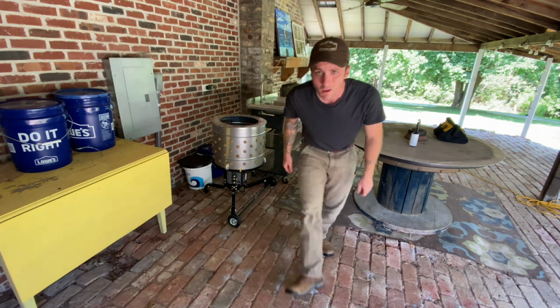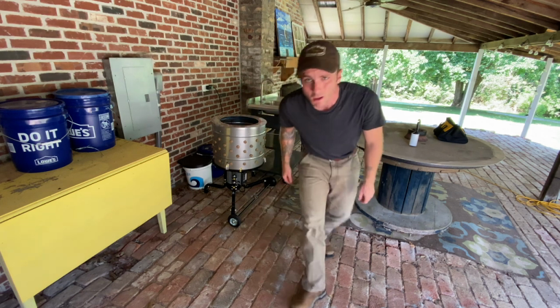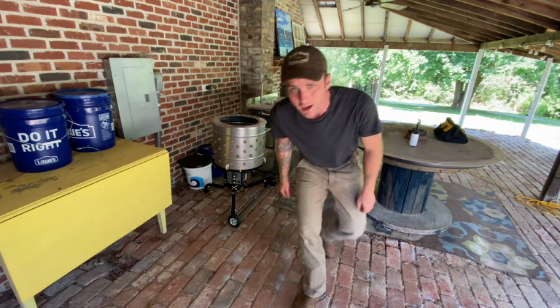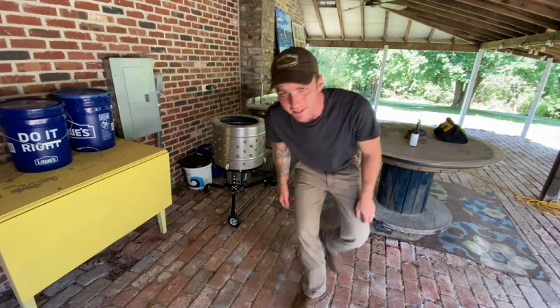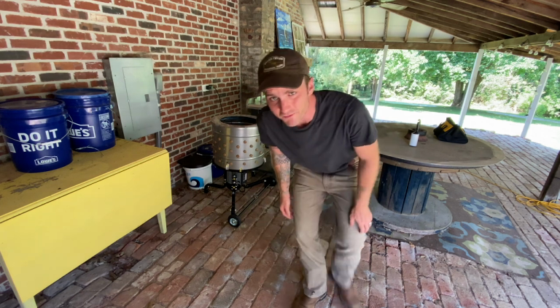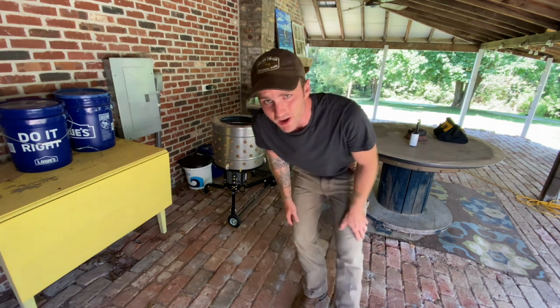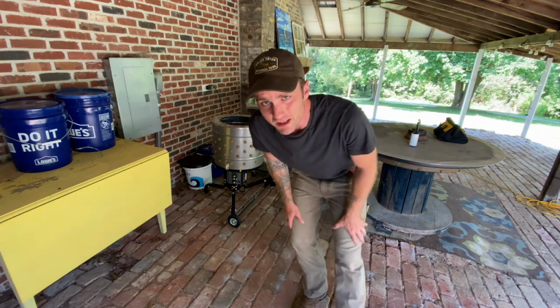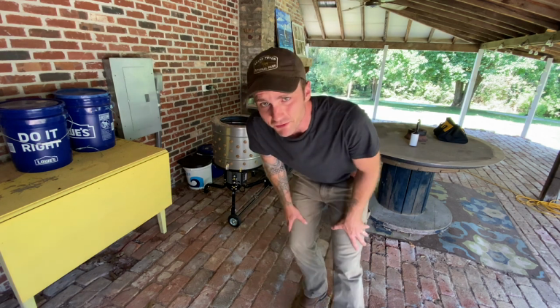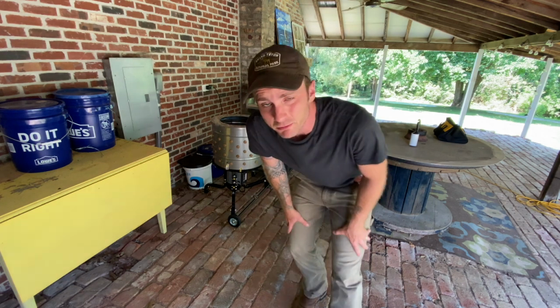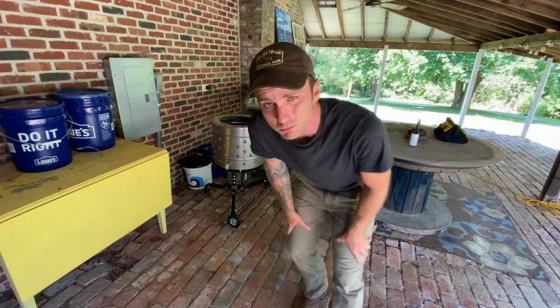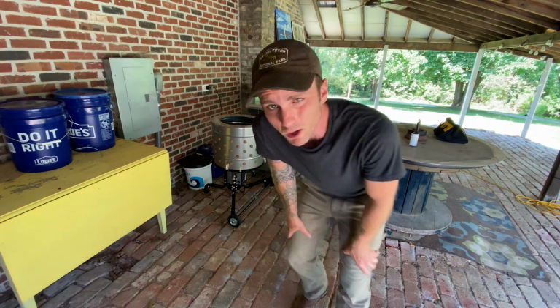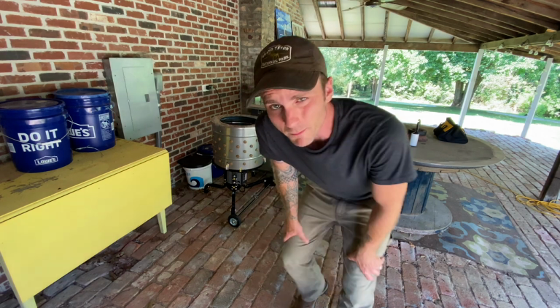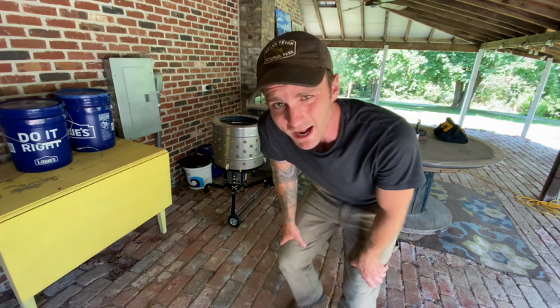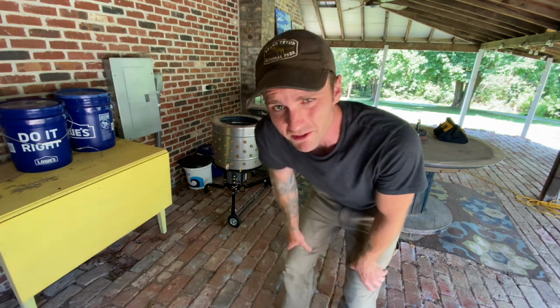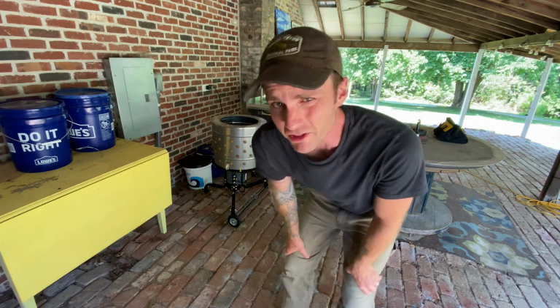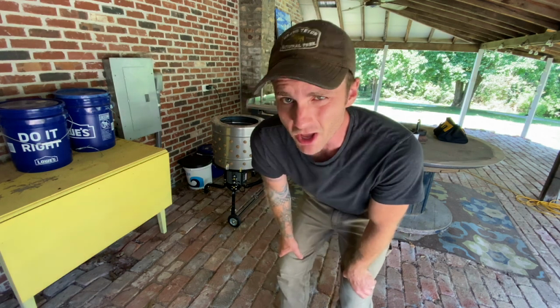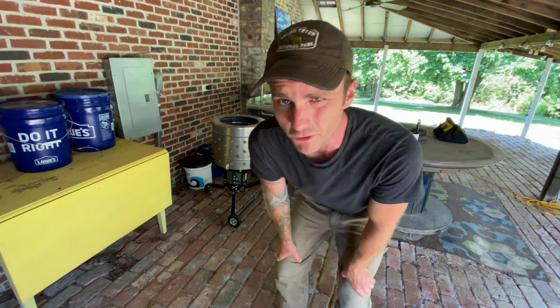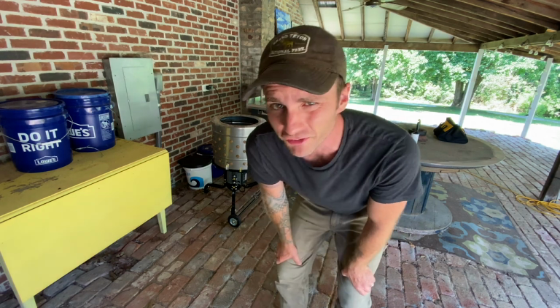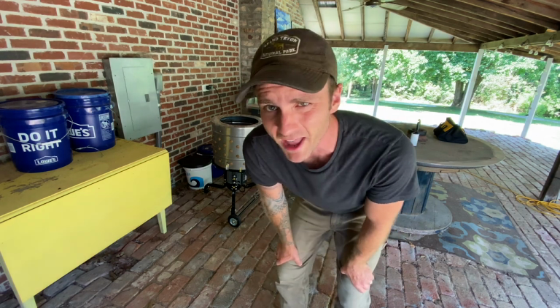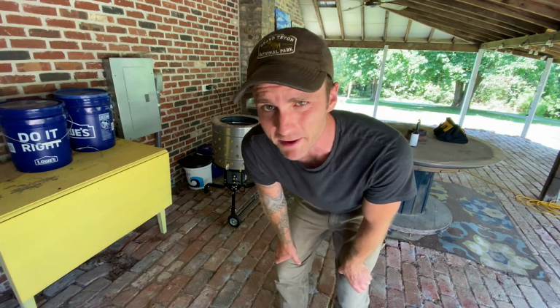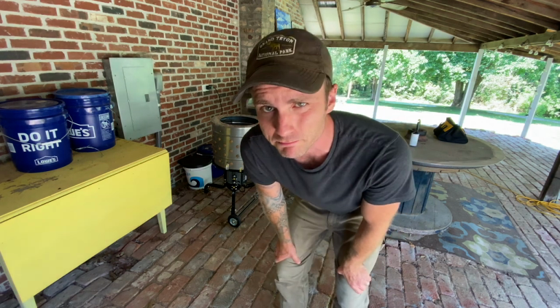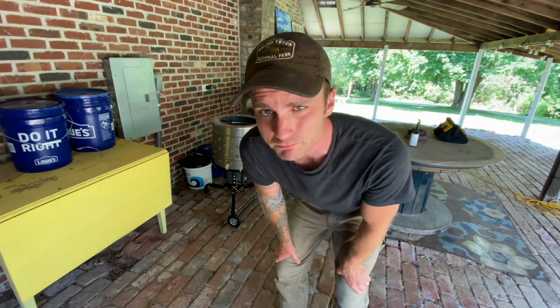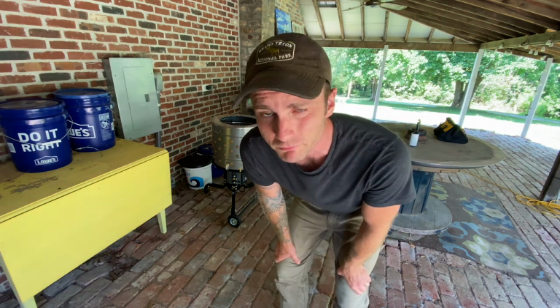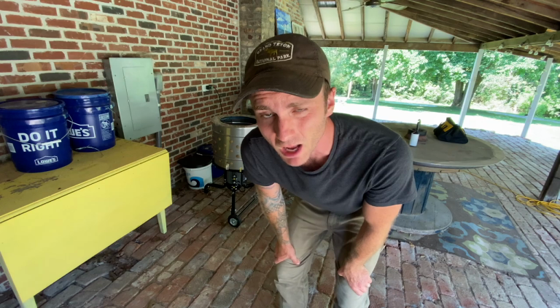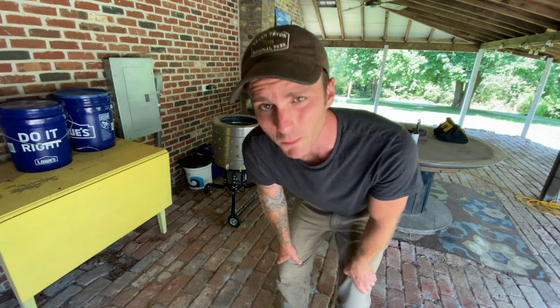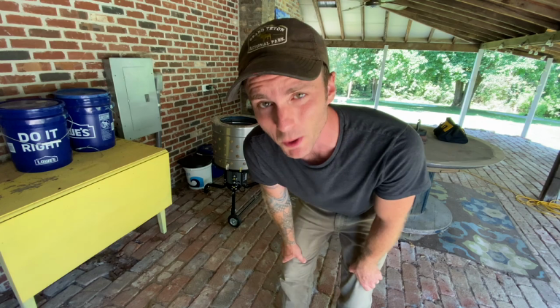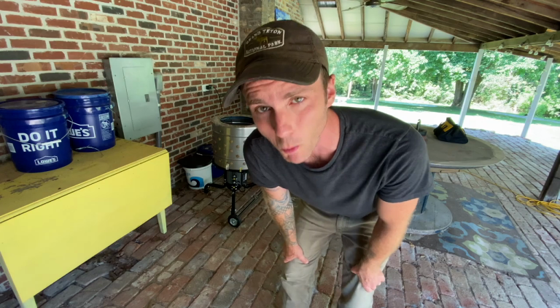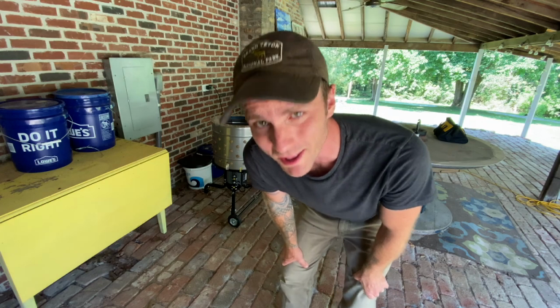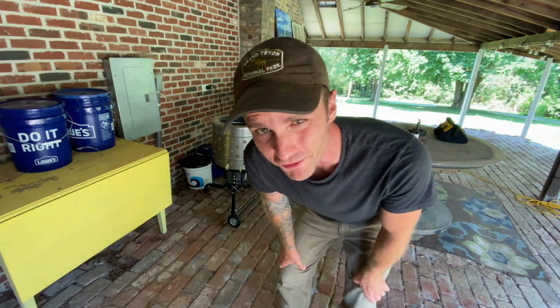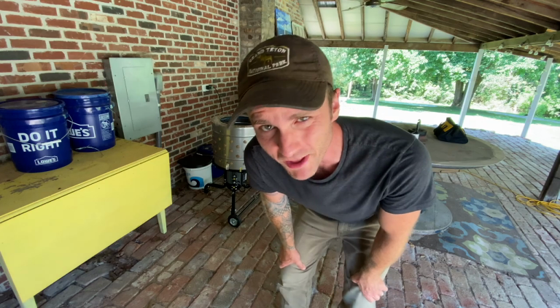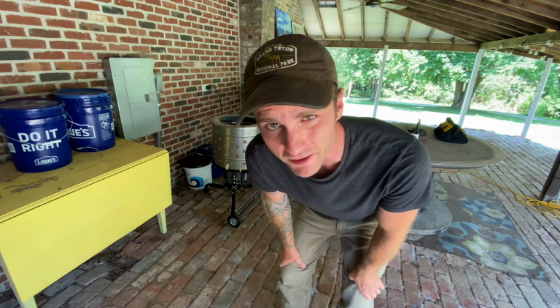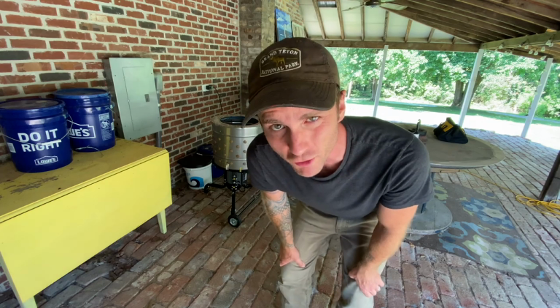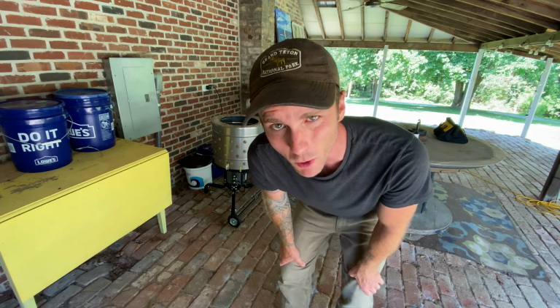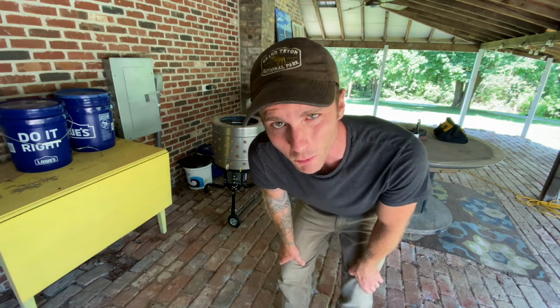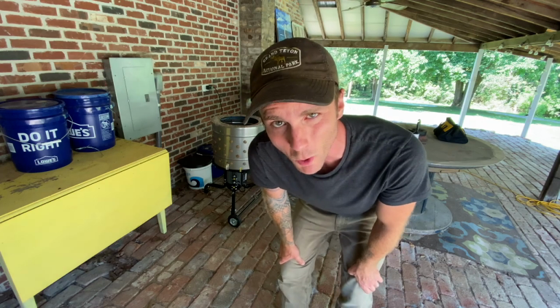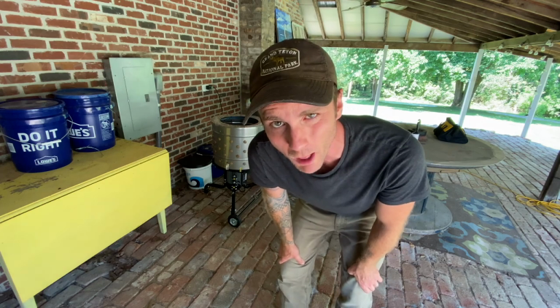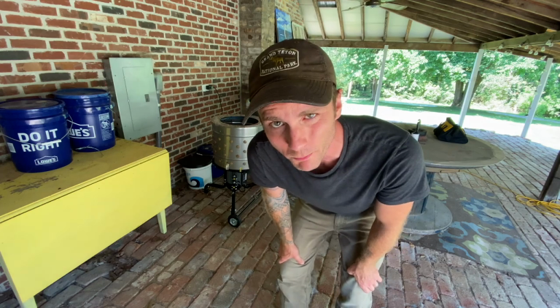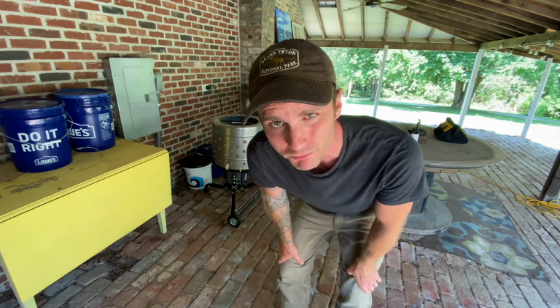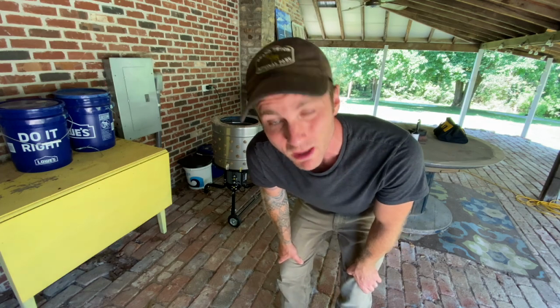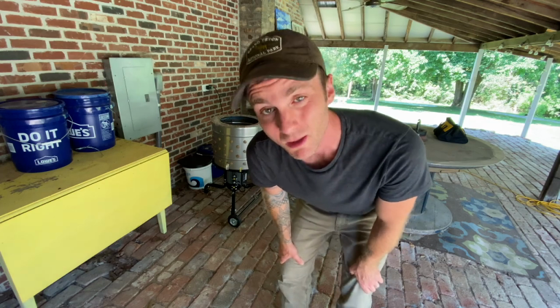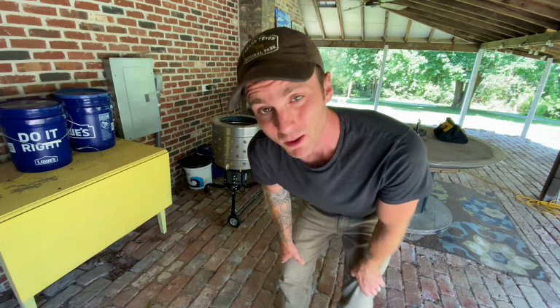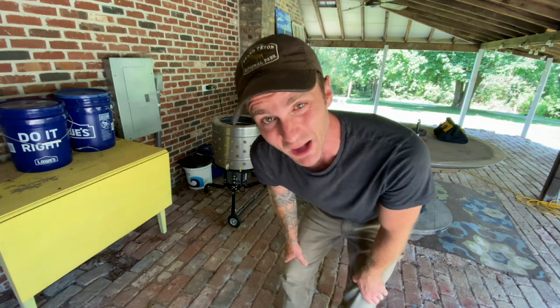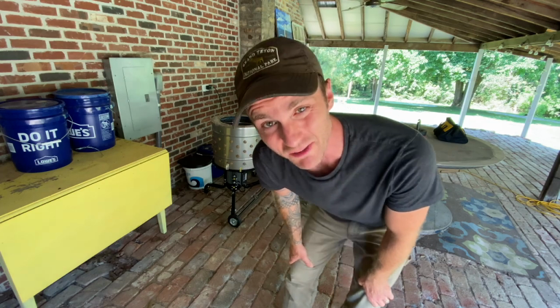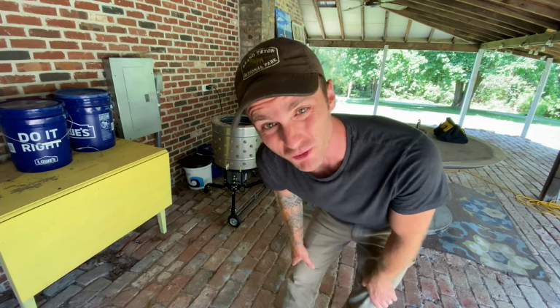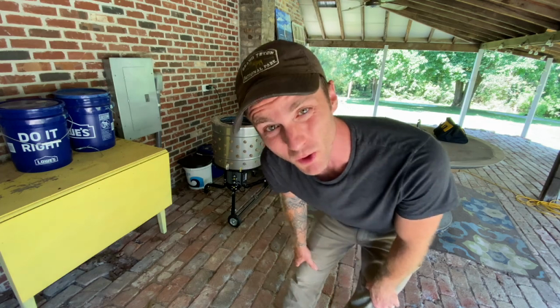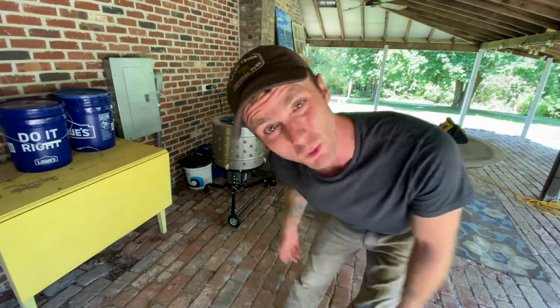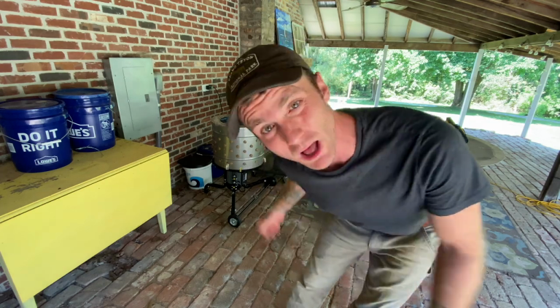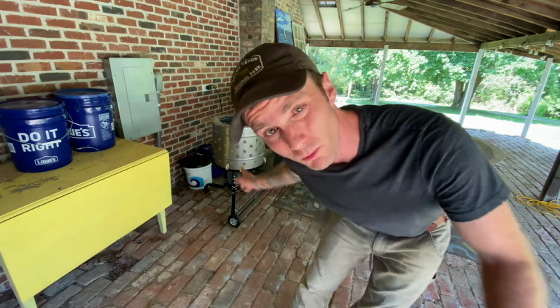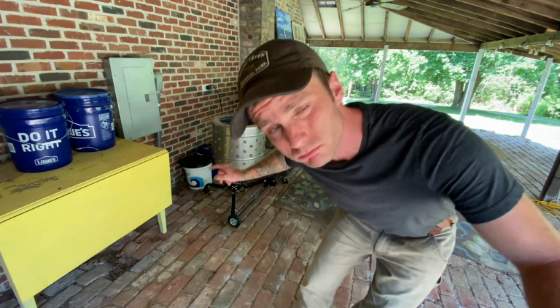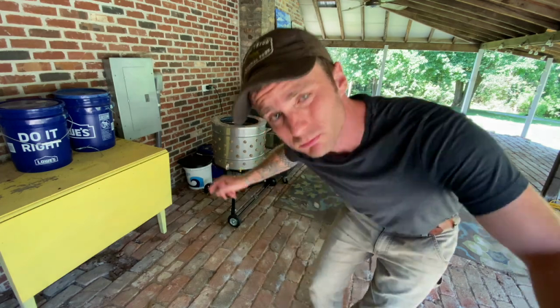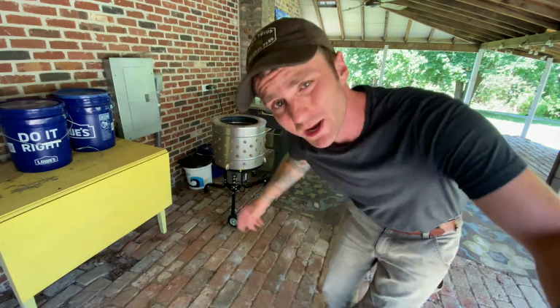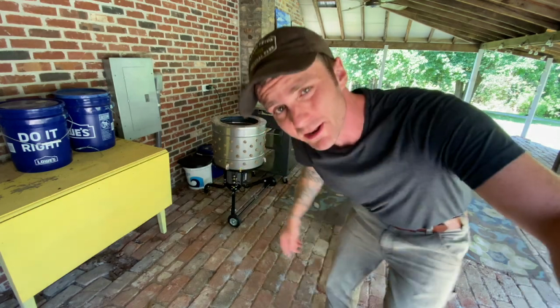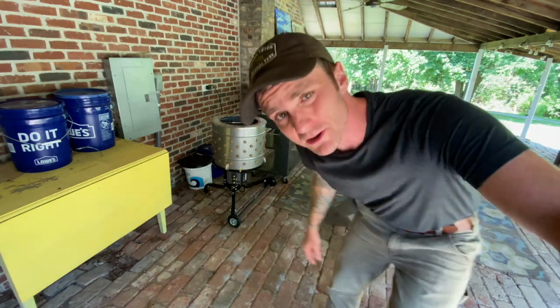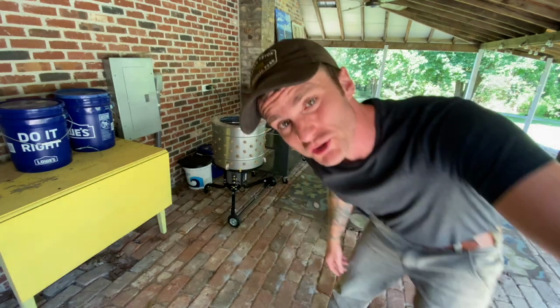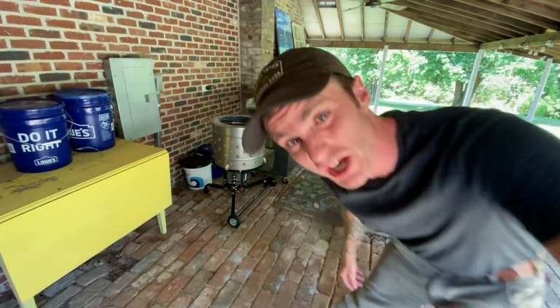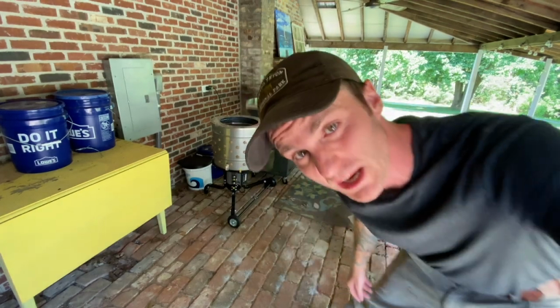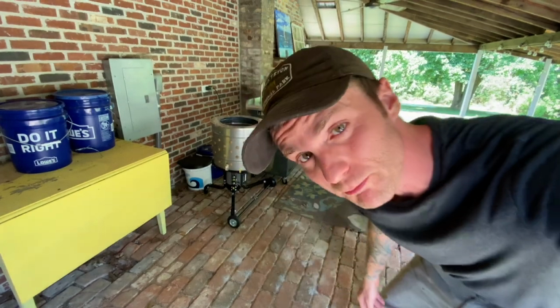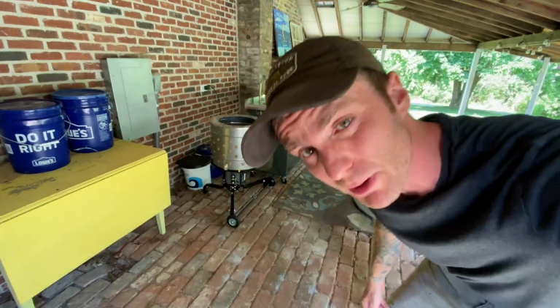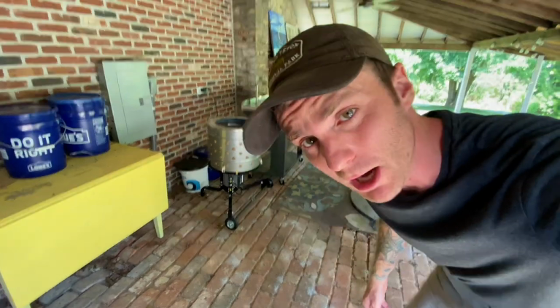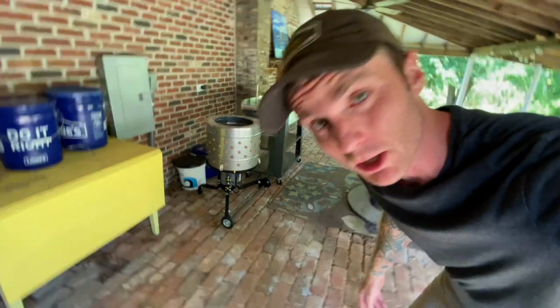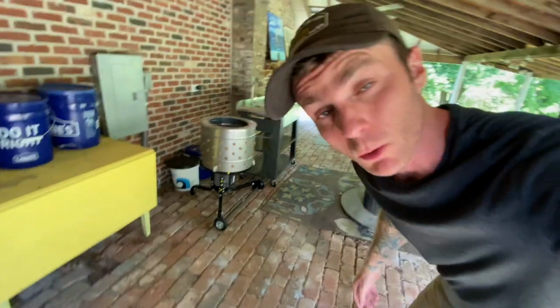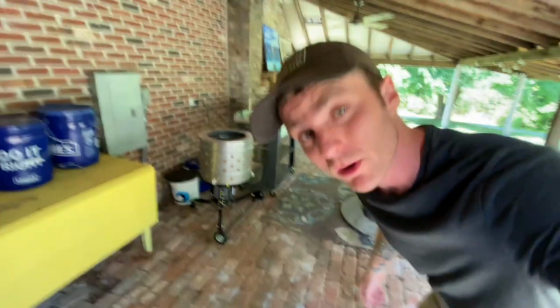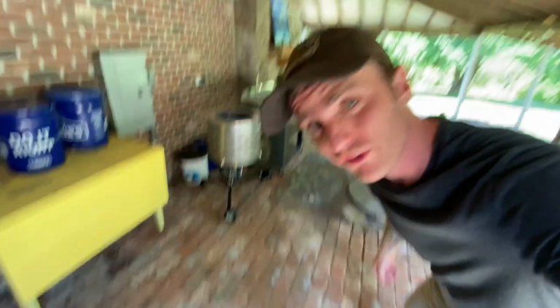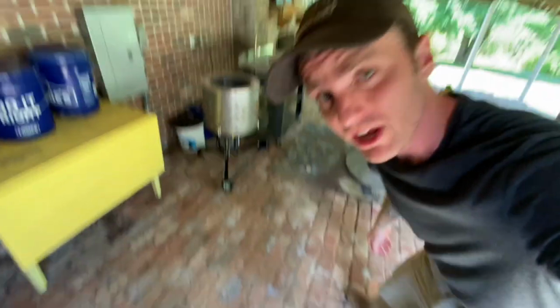Hi there, friends. Welcome back to the Yoastead. I hope your Wednesday is going well. Mine's going well. We've got a new chicken plucker. Want to see?